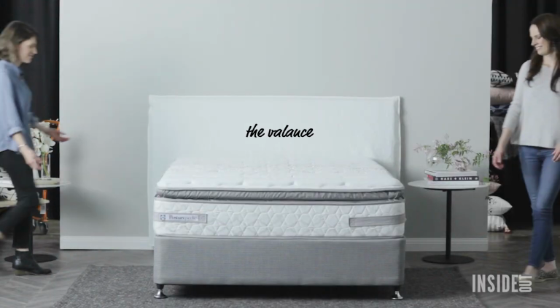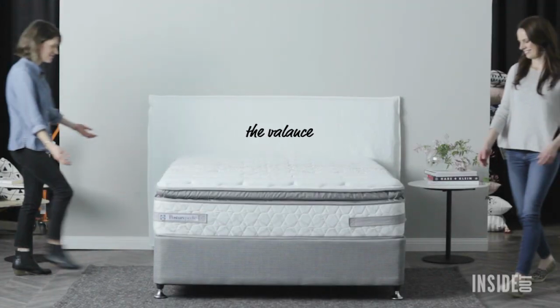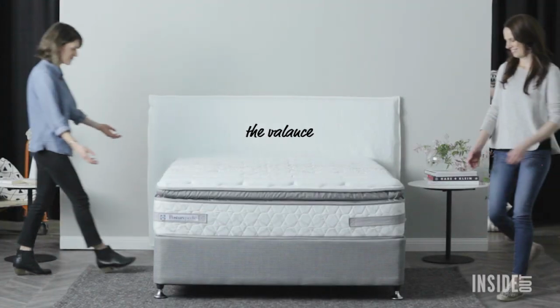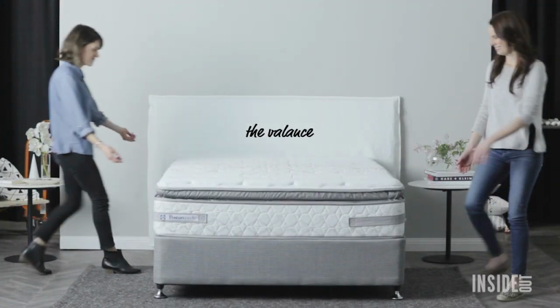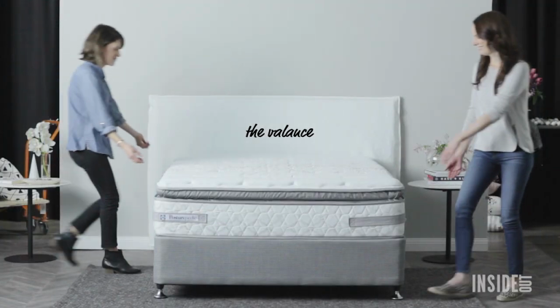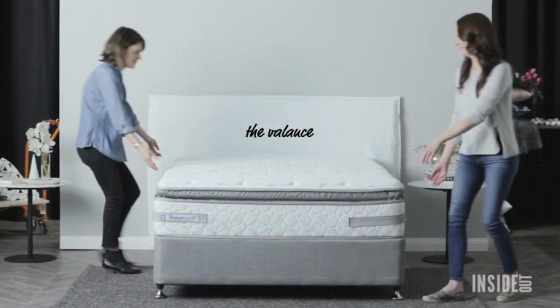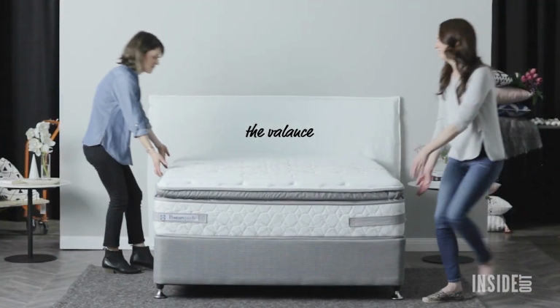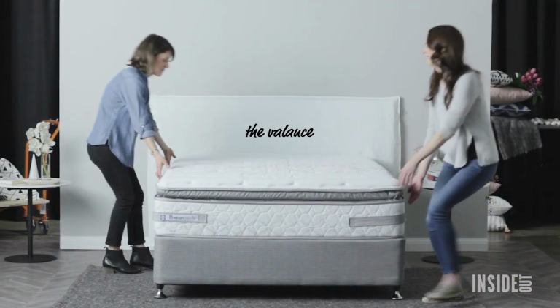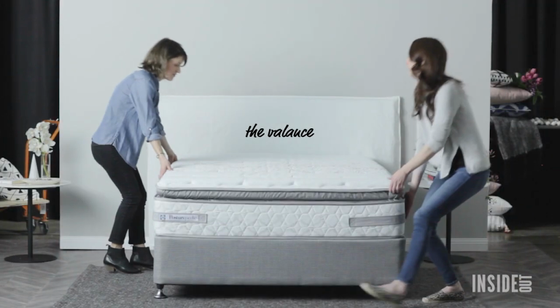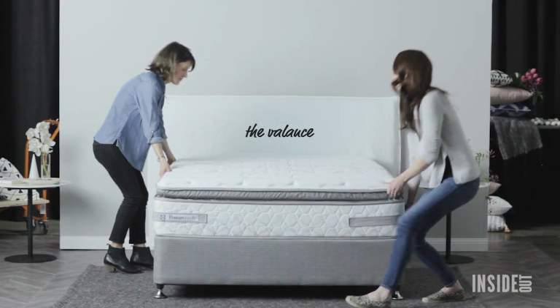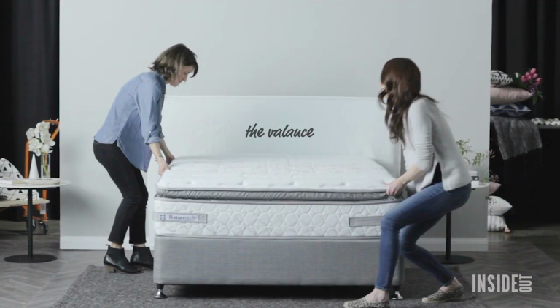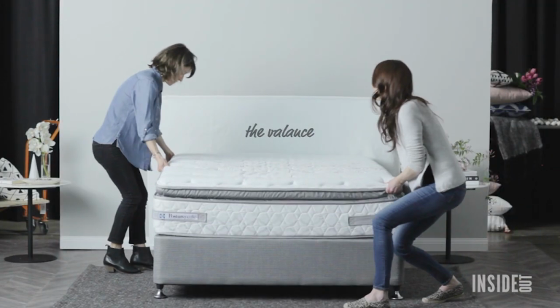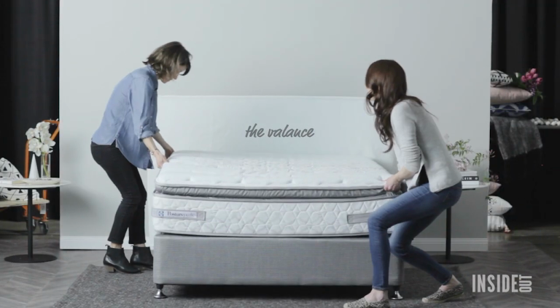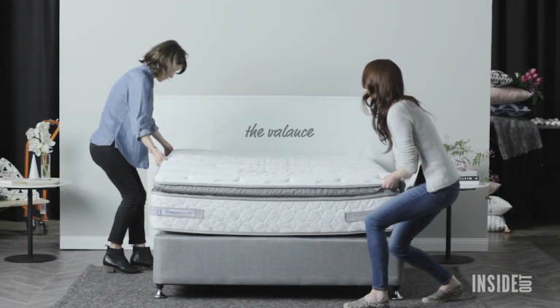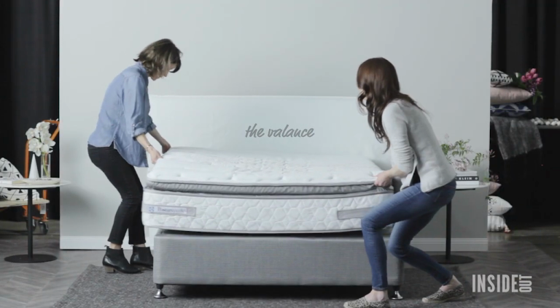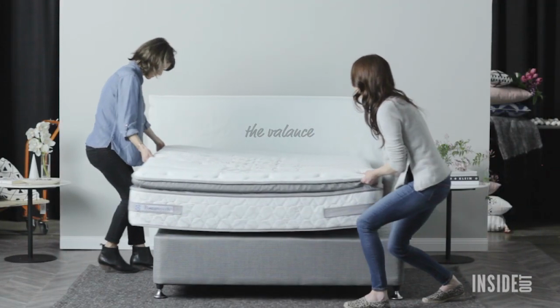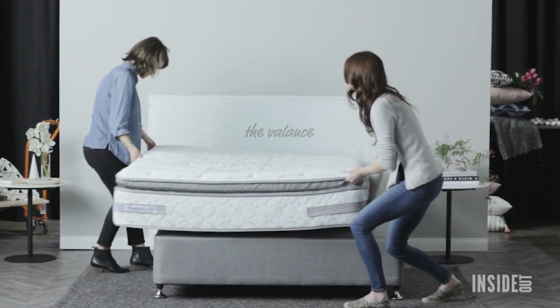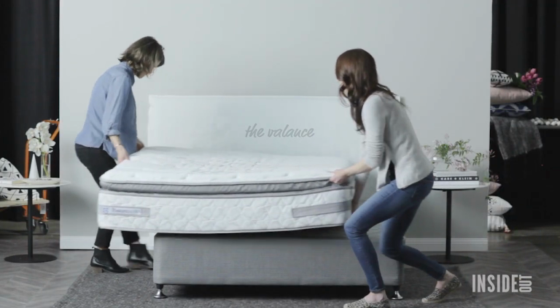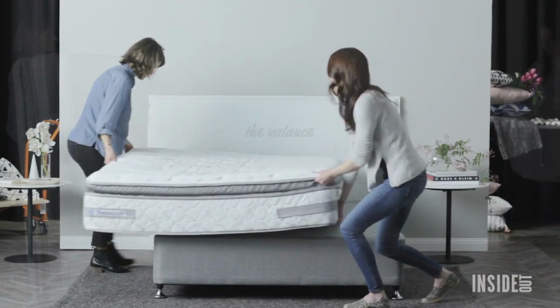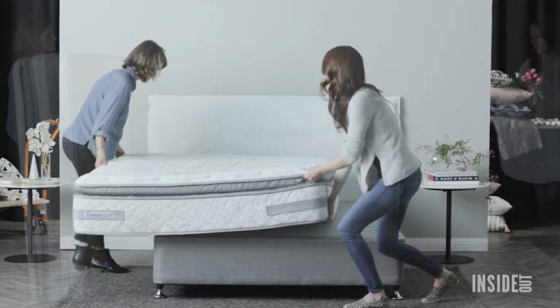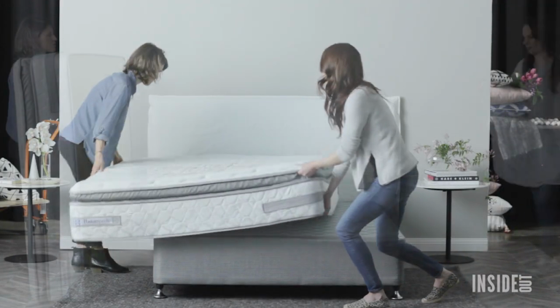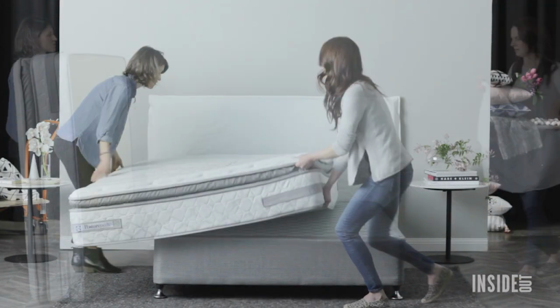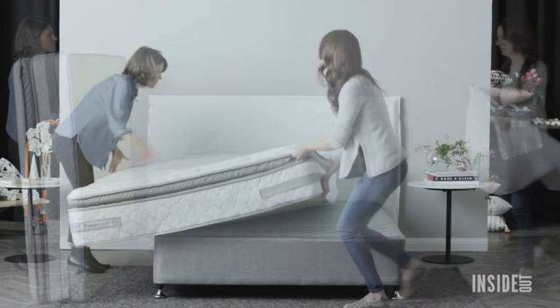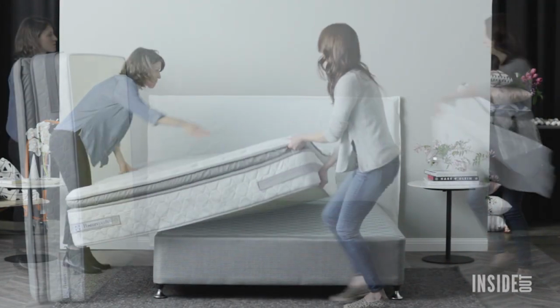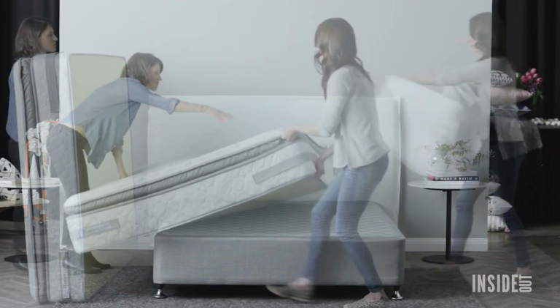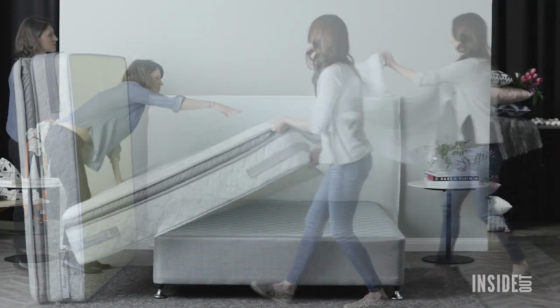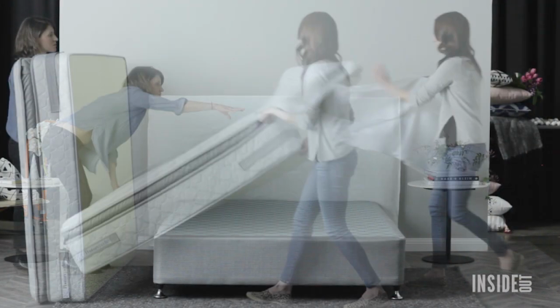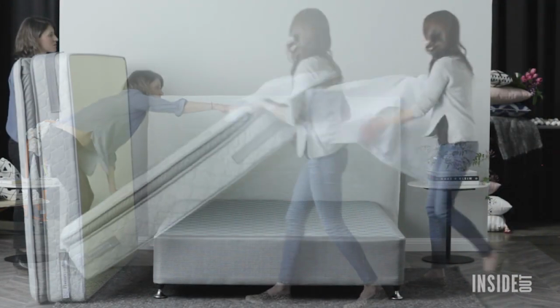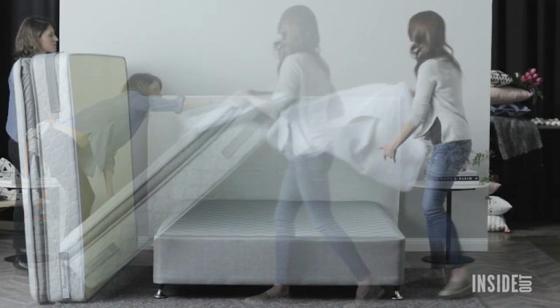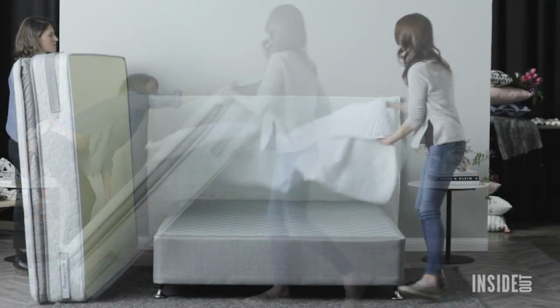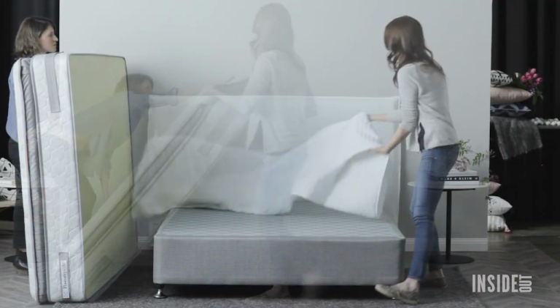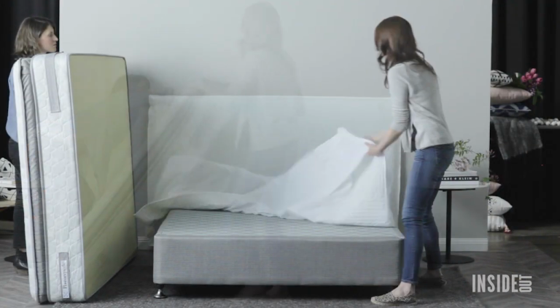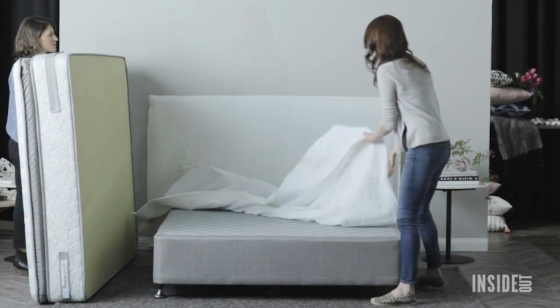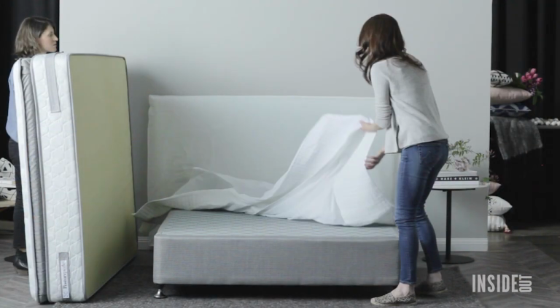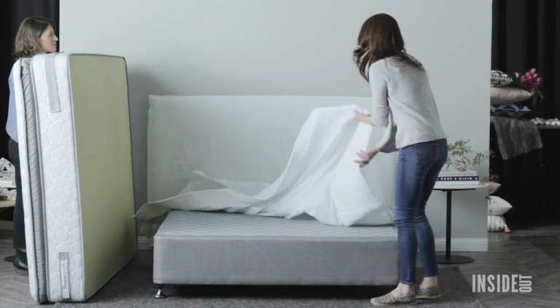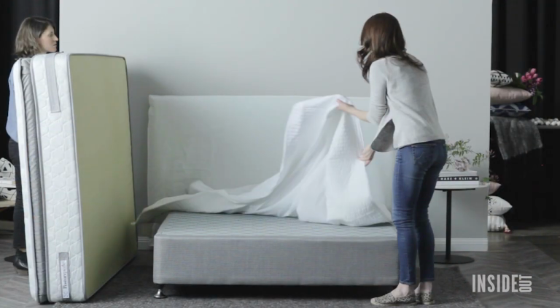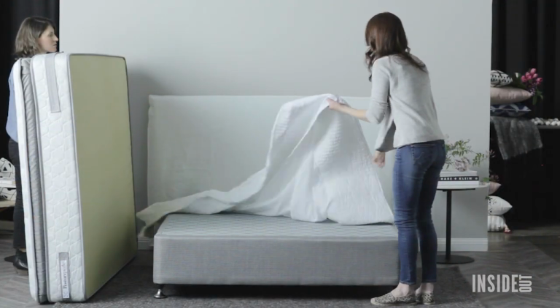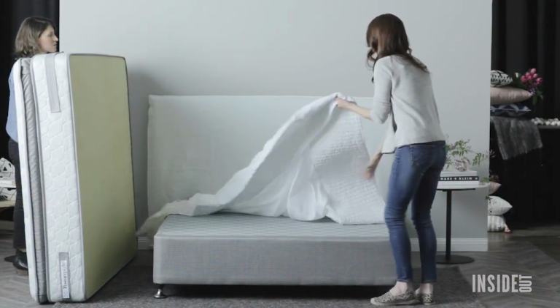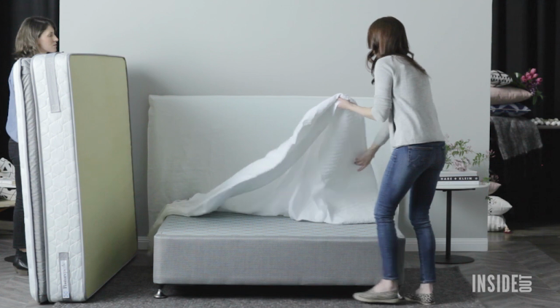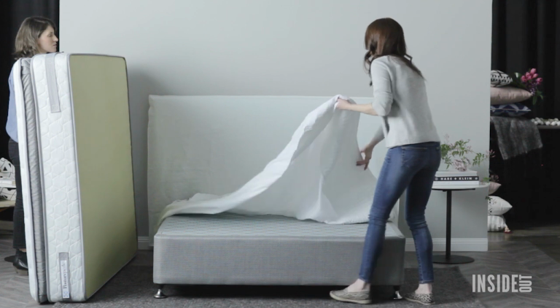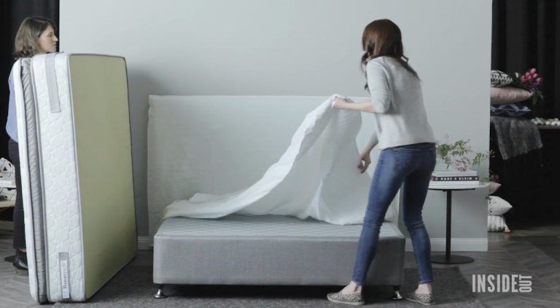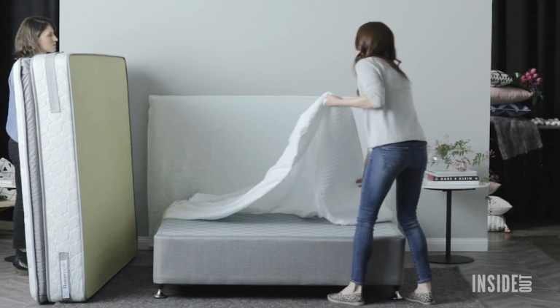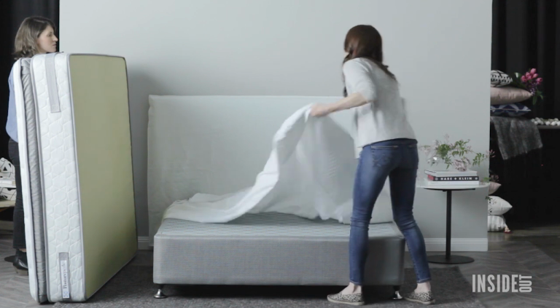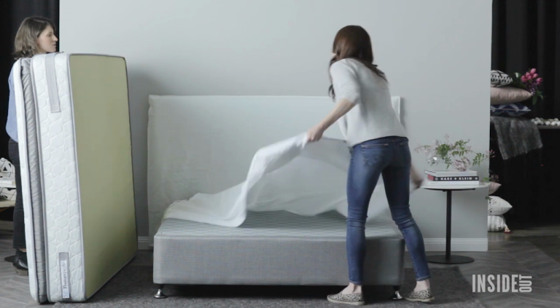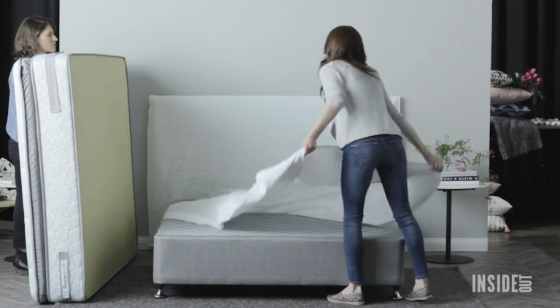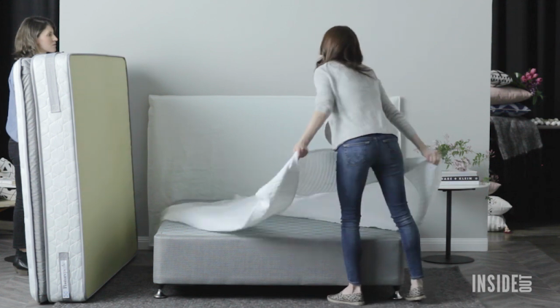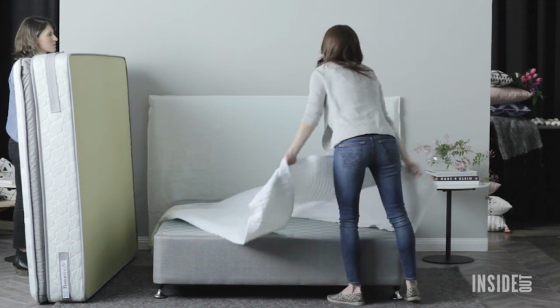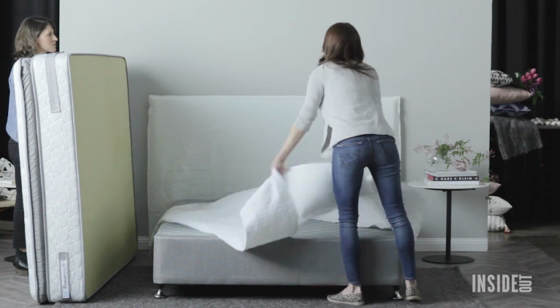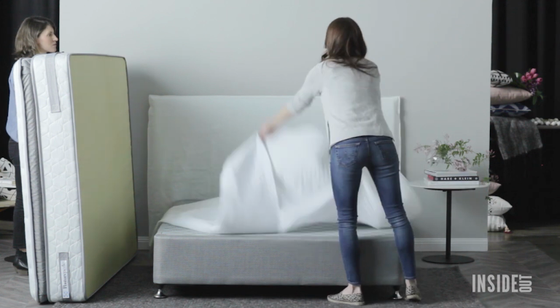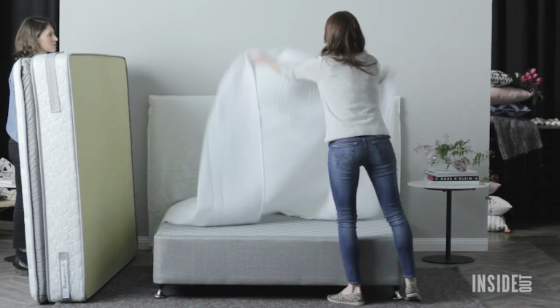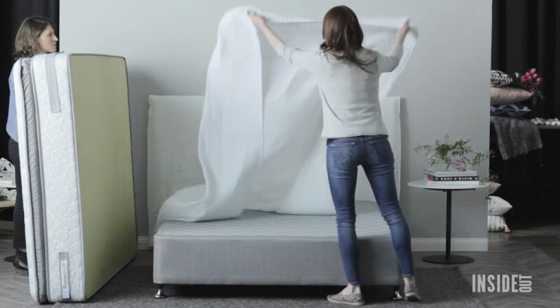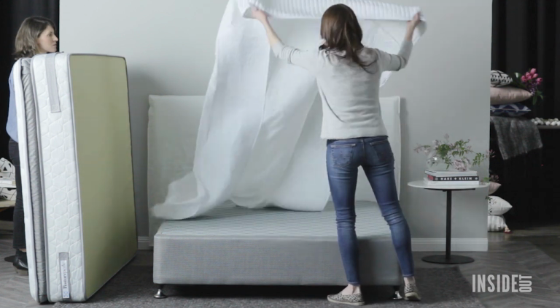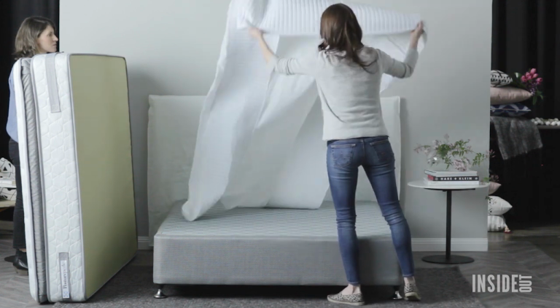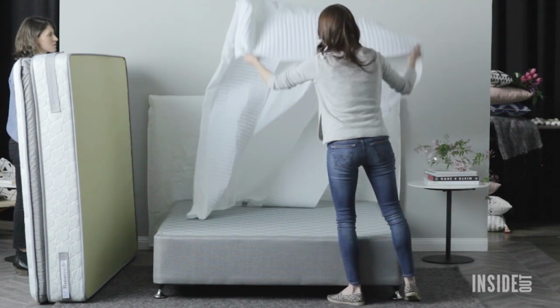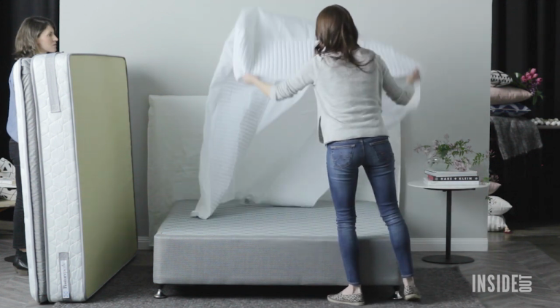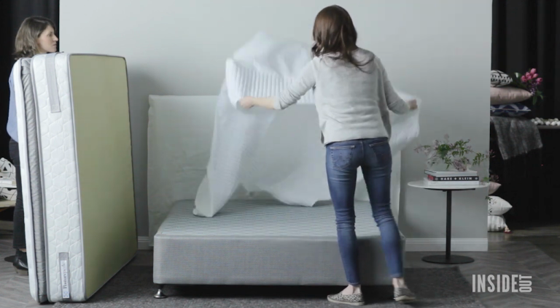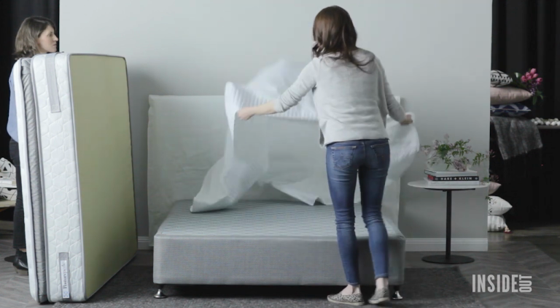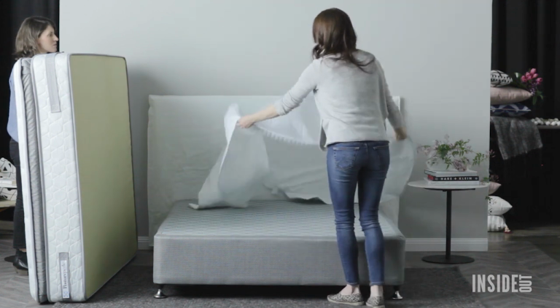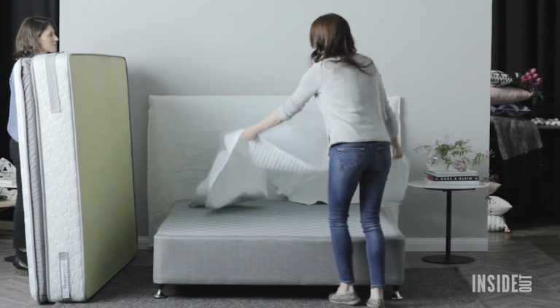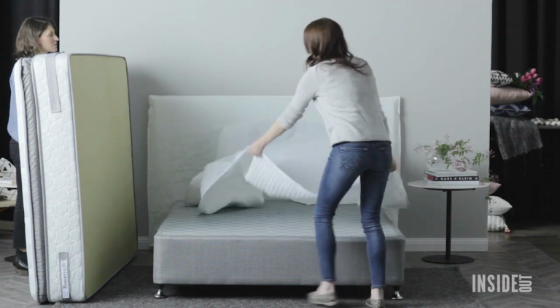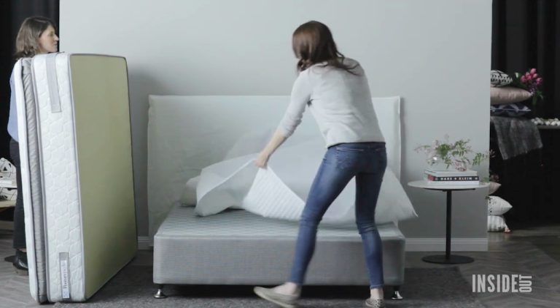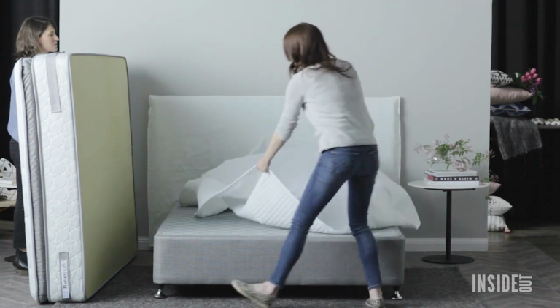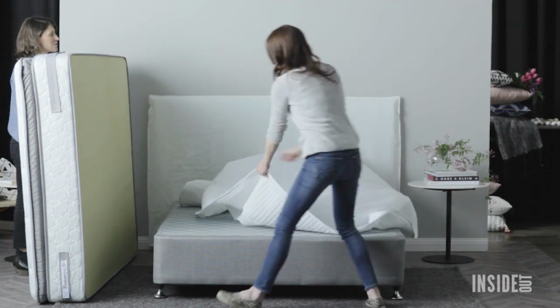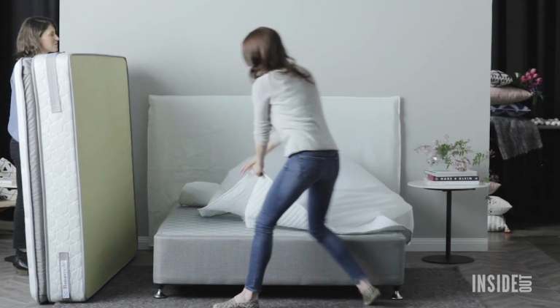You only need a valance if you have an ensemble bed. There used to be nasty ruffled dust gatherers, but now there are beautiful modern styles.